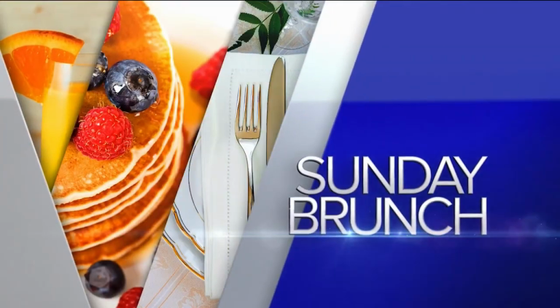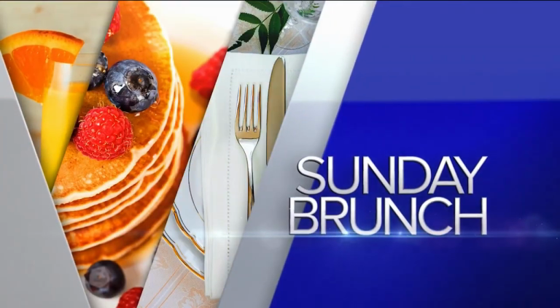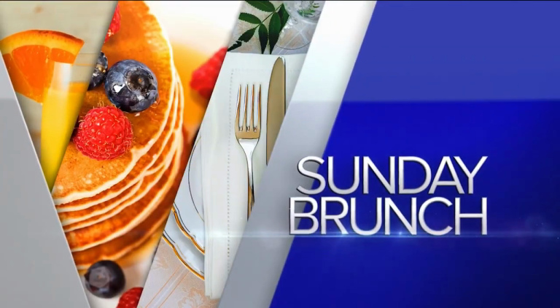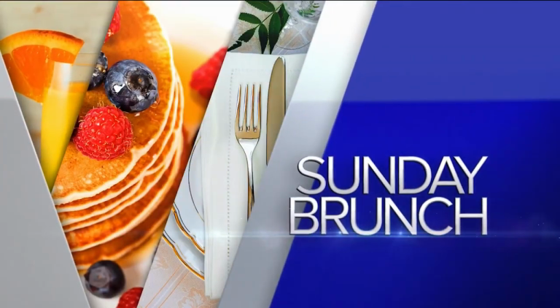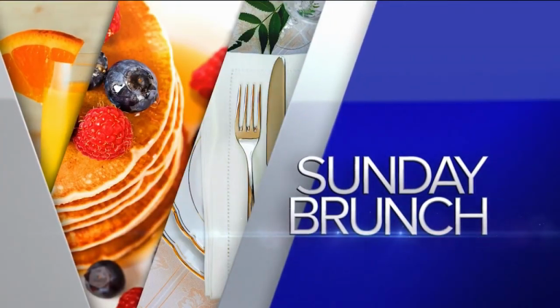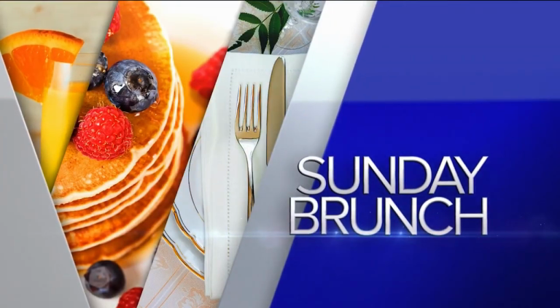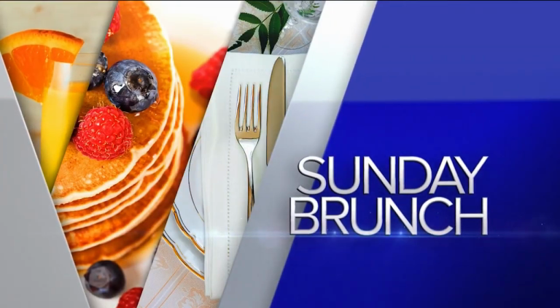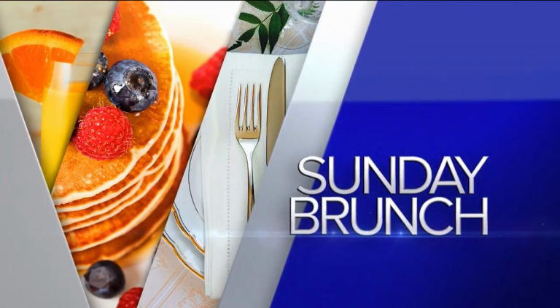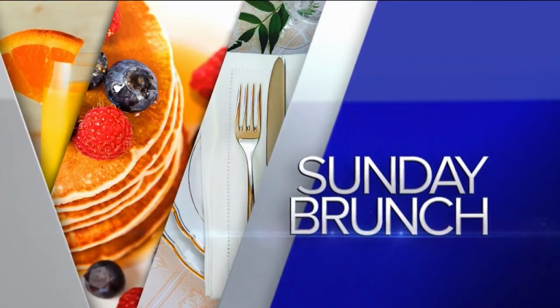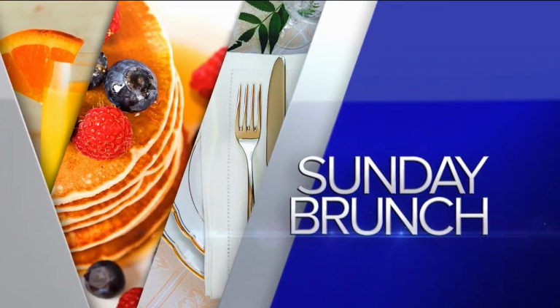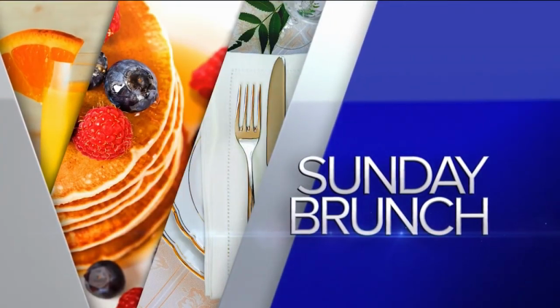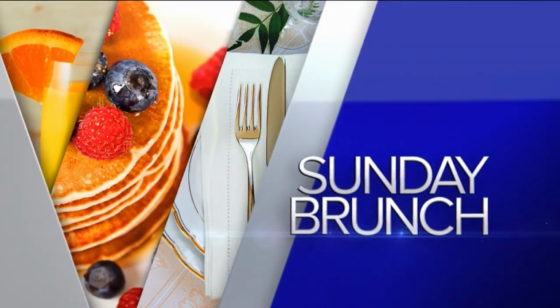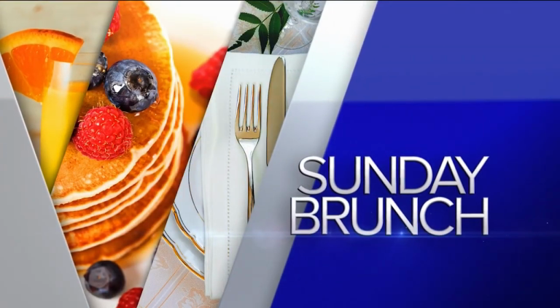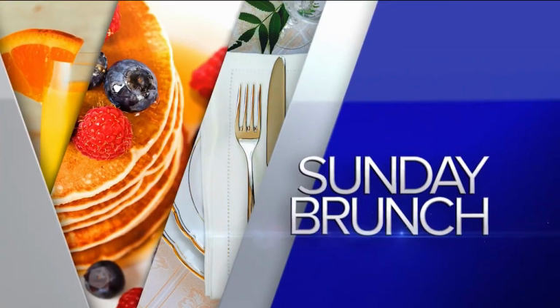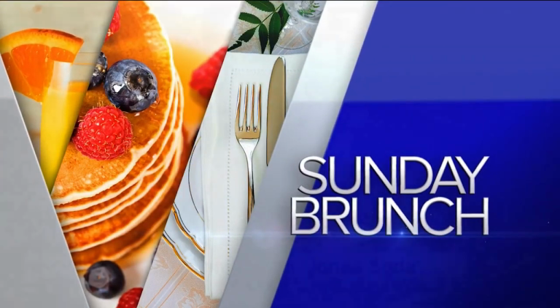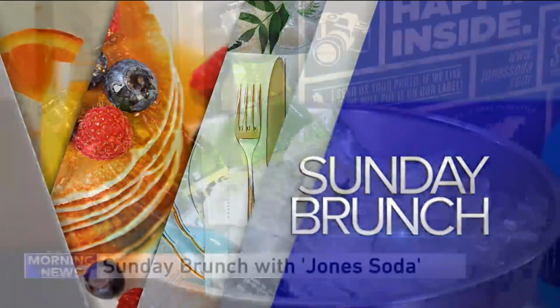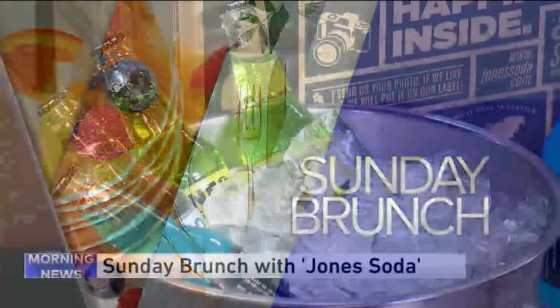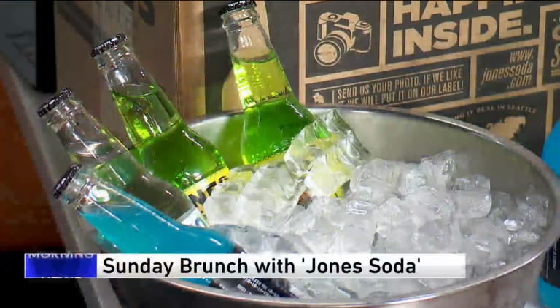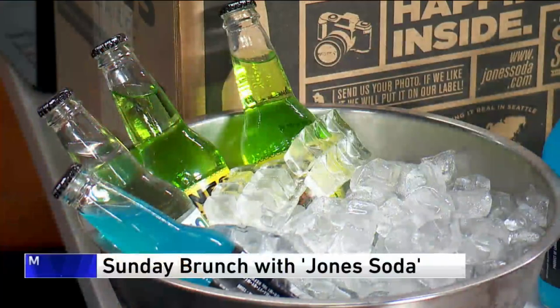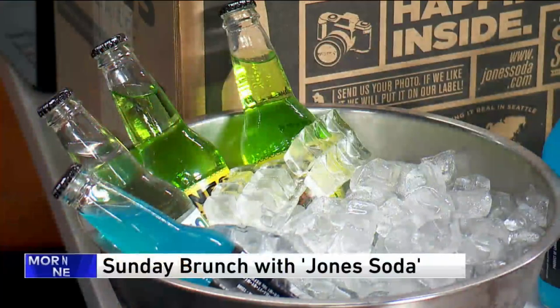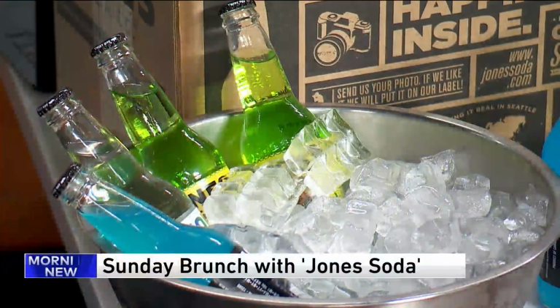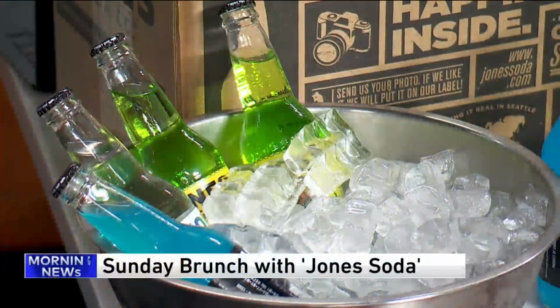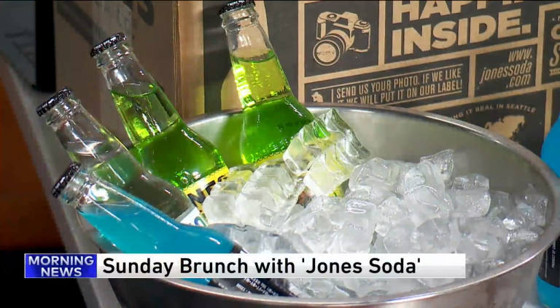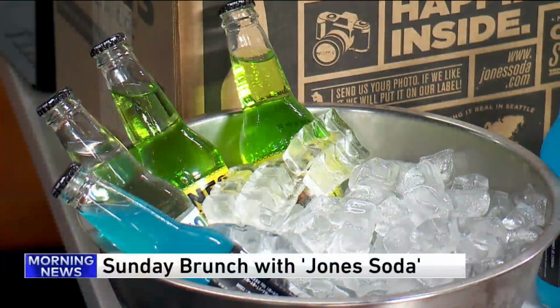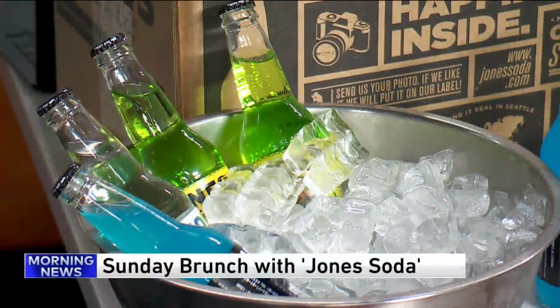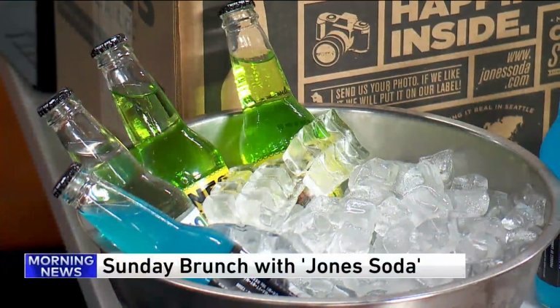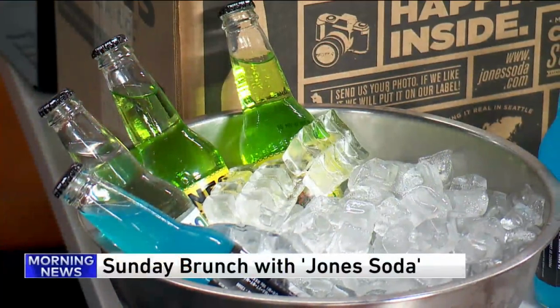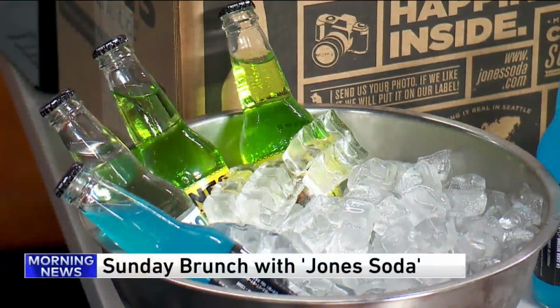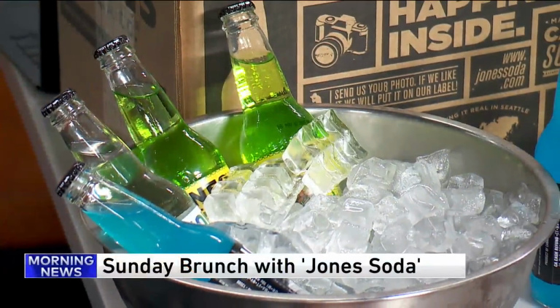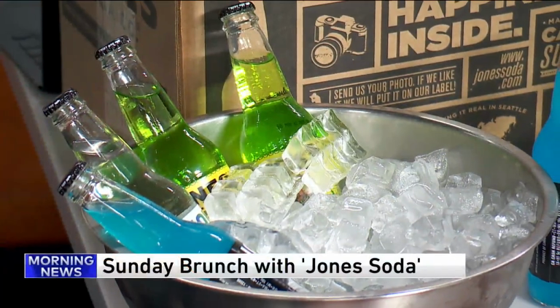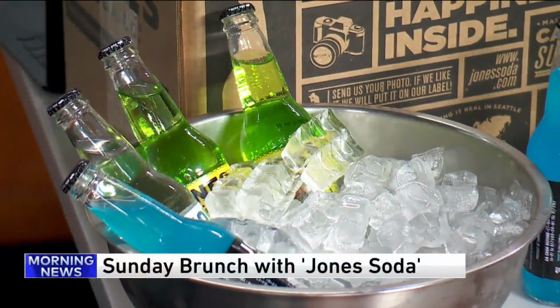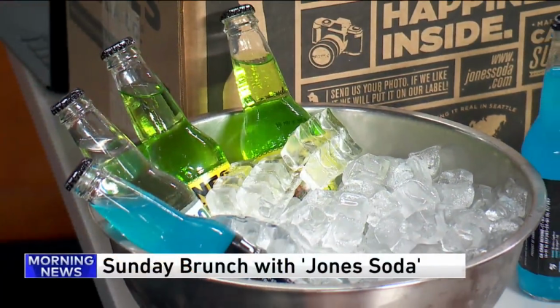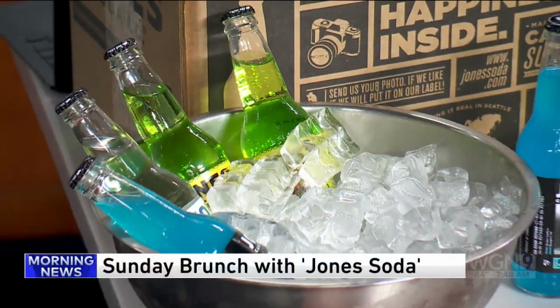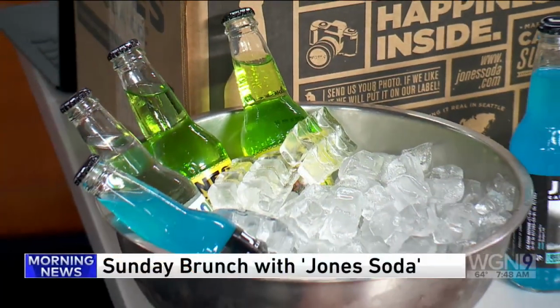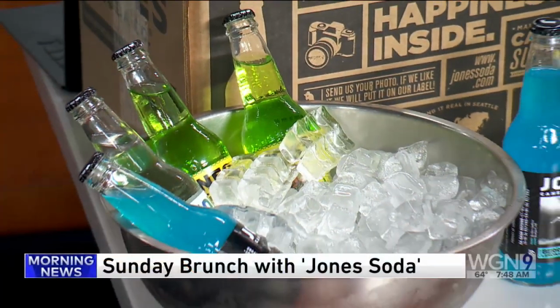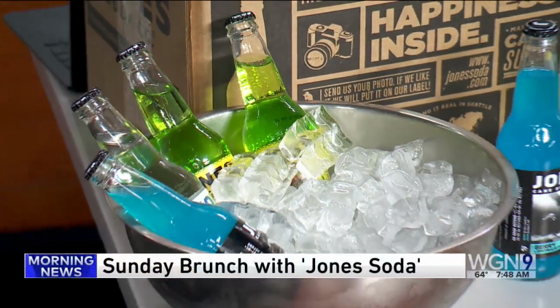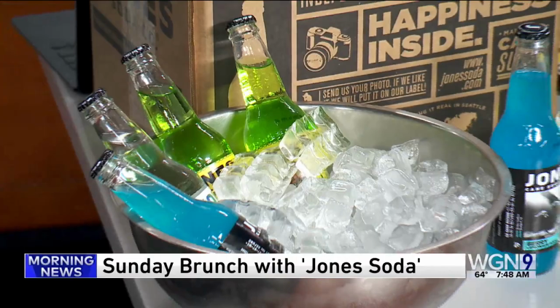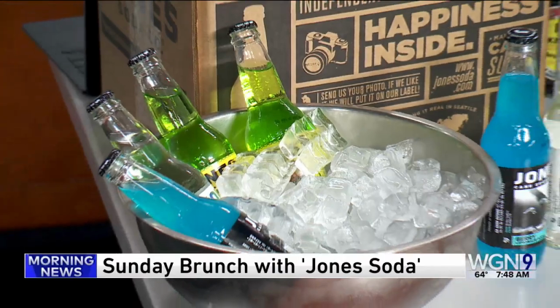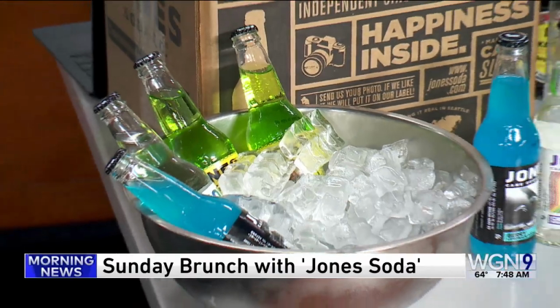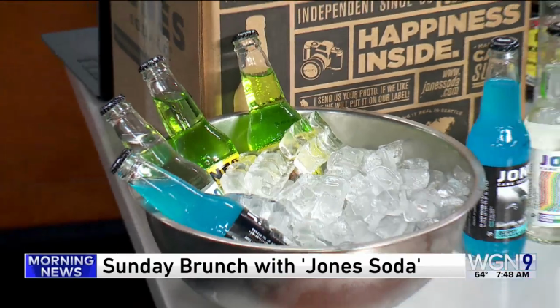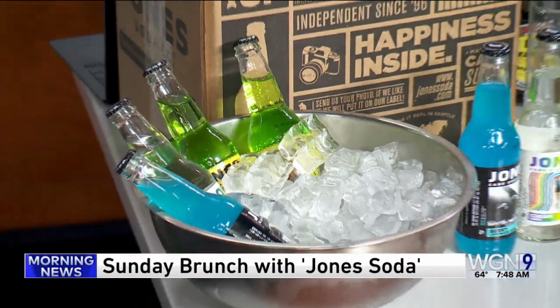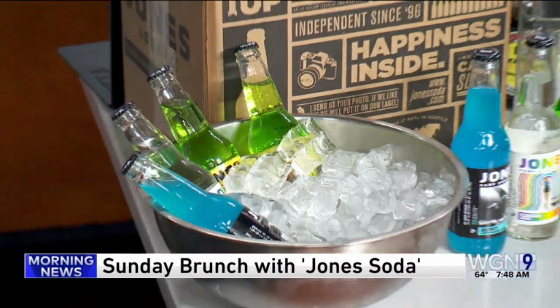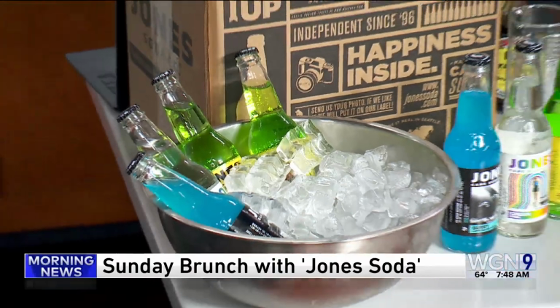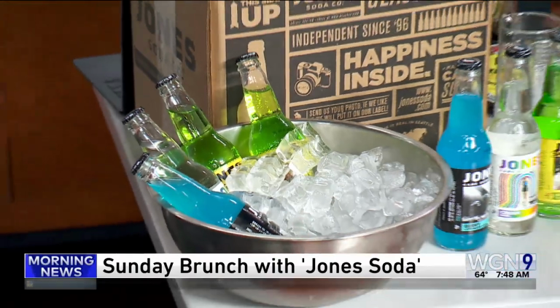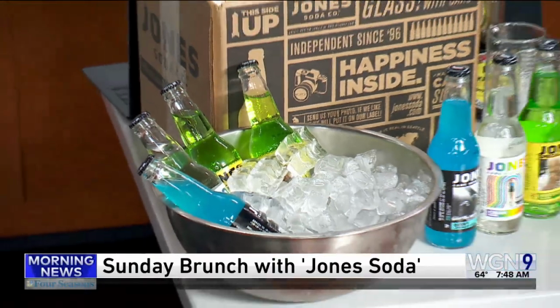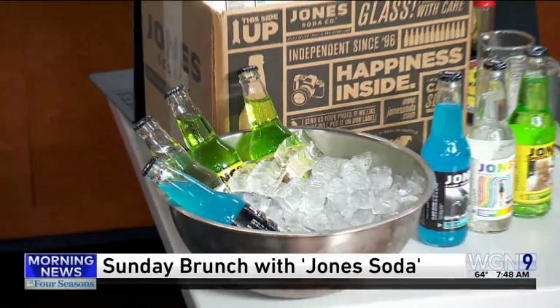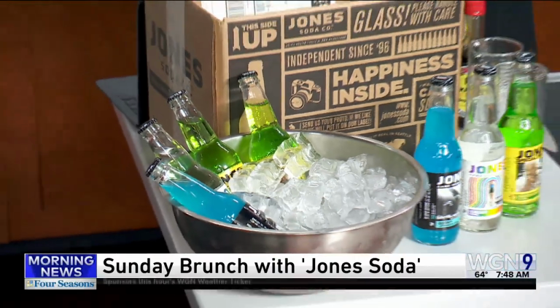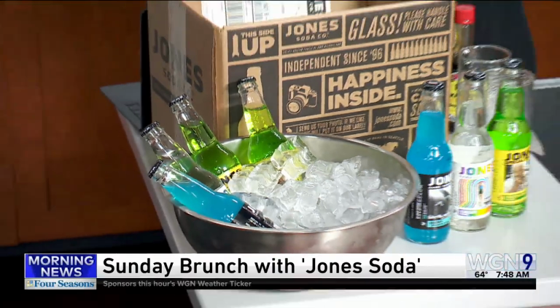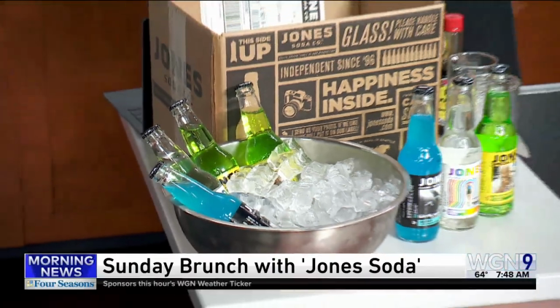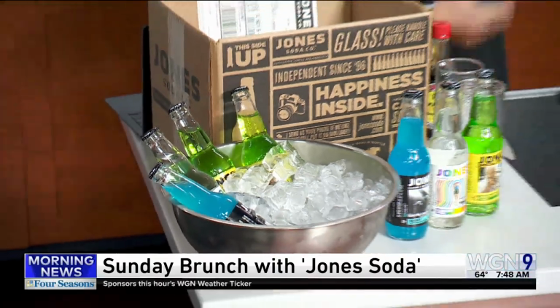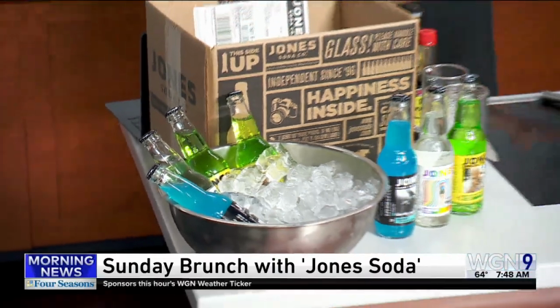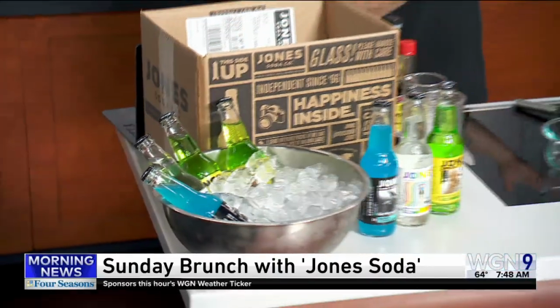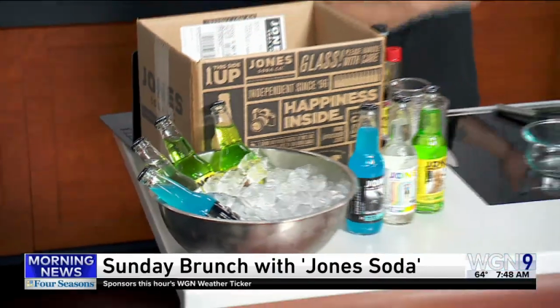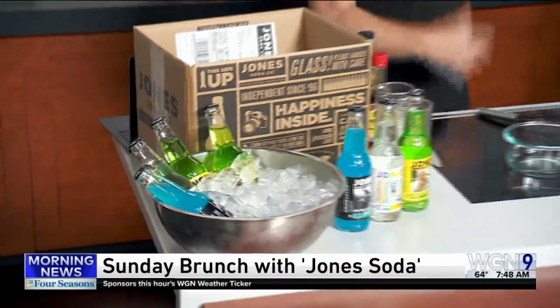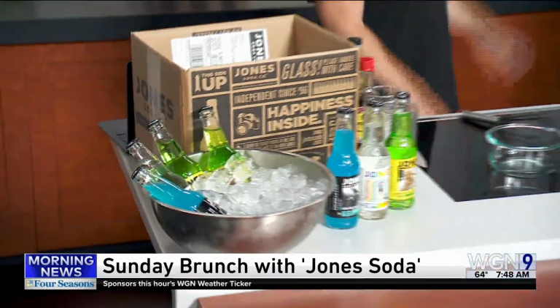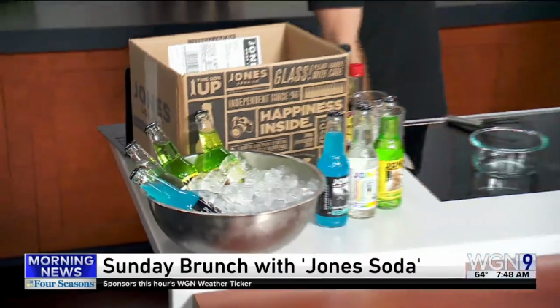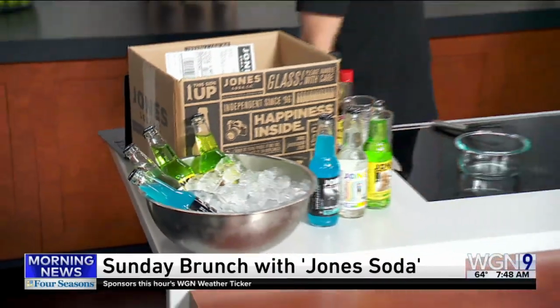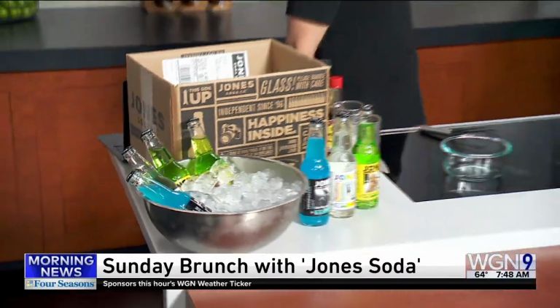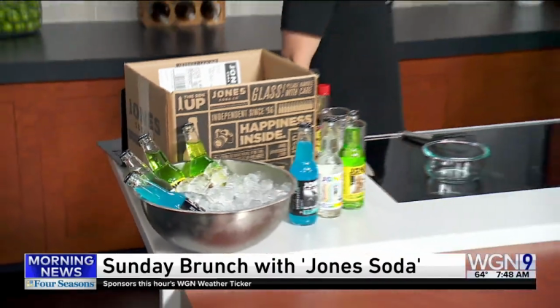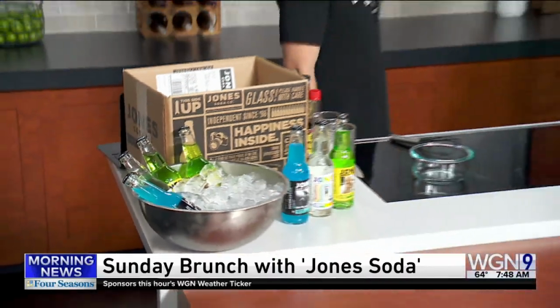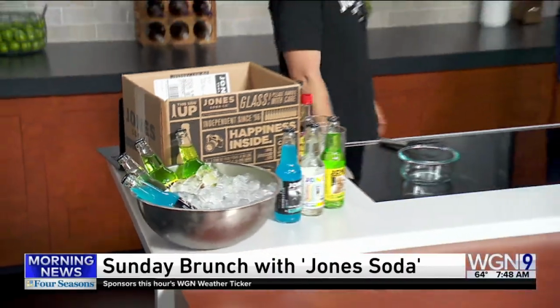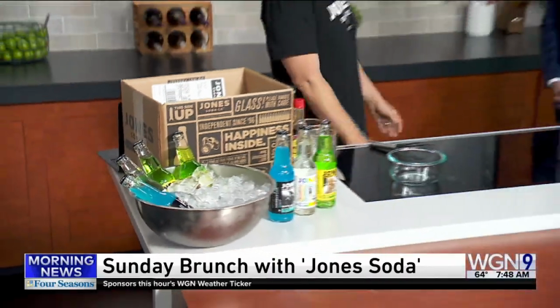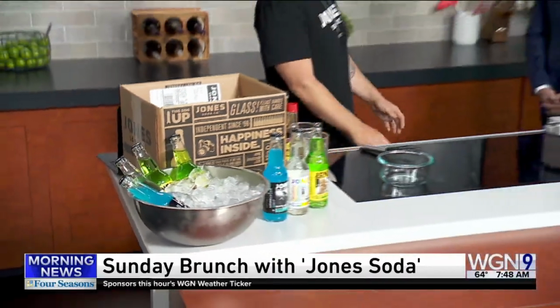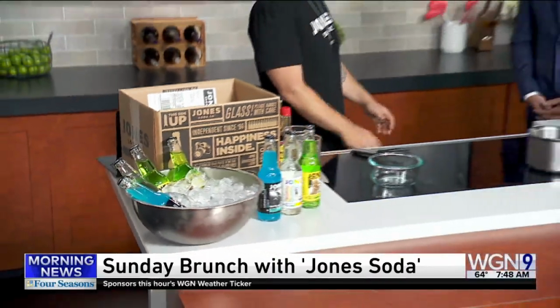It is 7:48, time for Sunday Brunch. Joining us today is Bob Blair with Jones Soda. Good morning to you. Good morning, Sean. How are you doing?